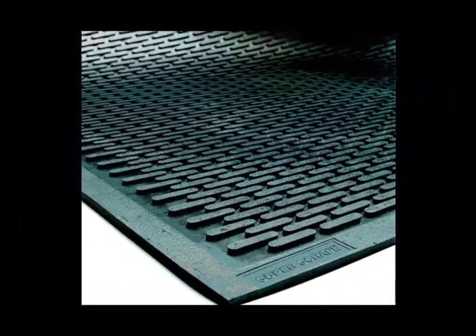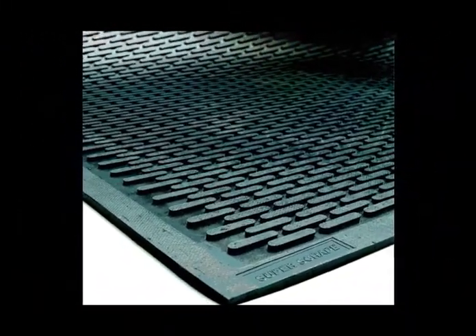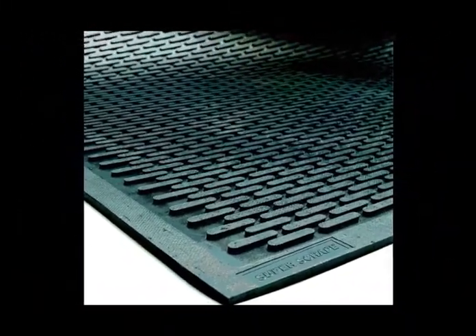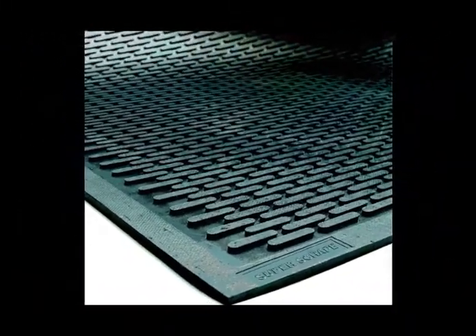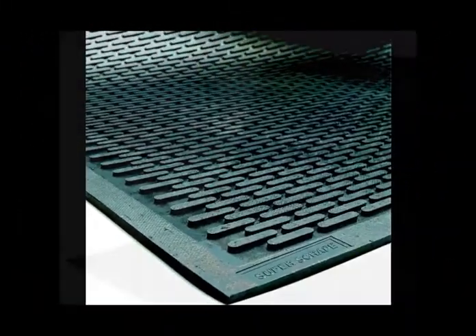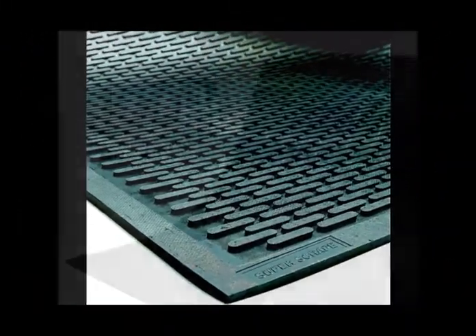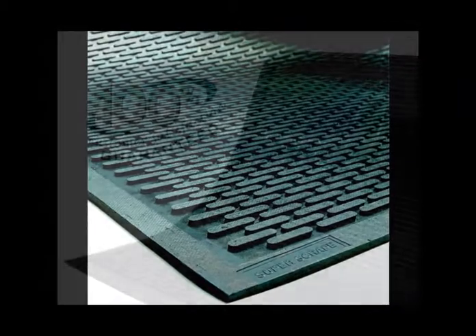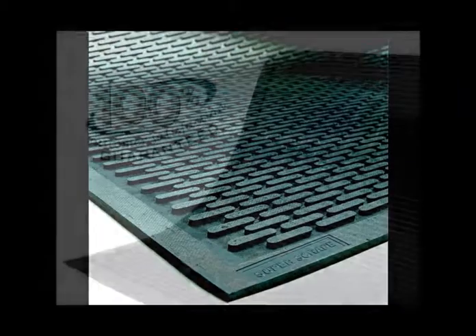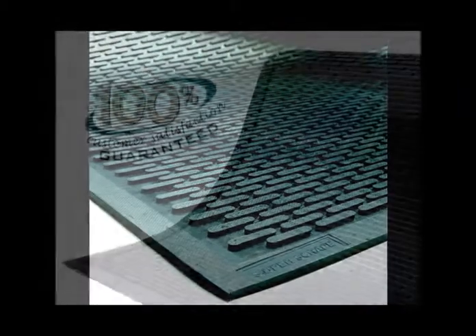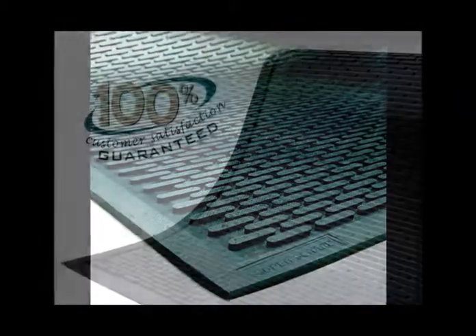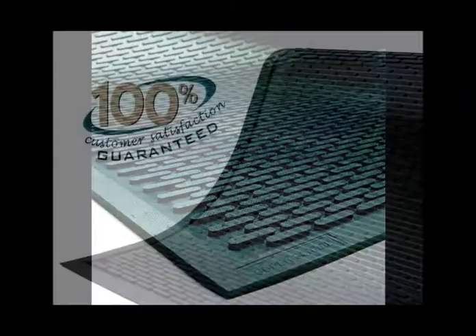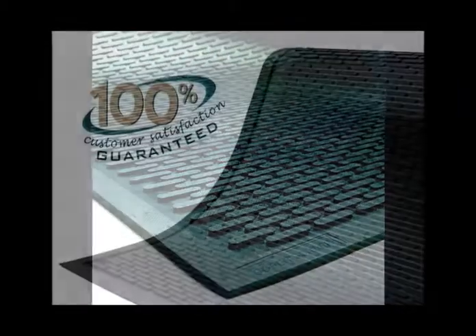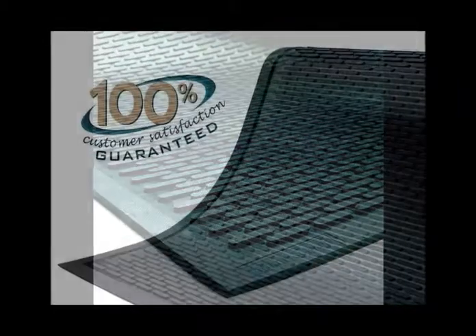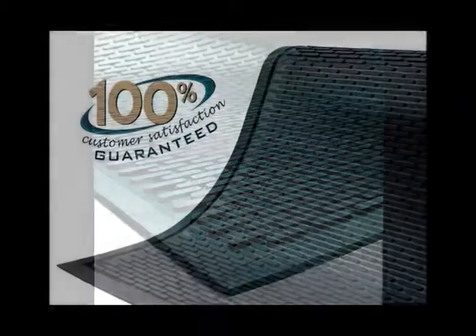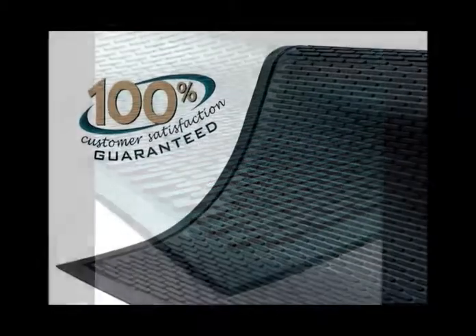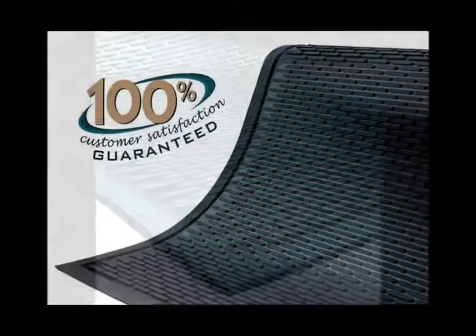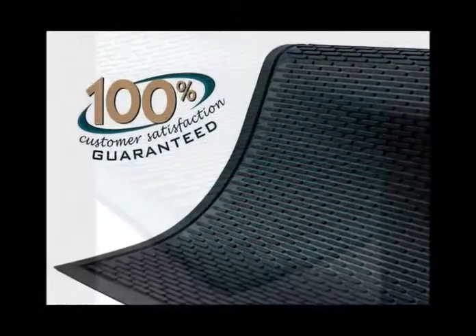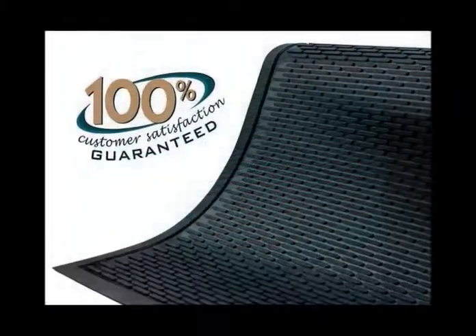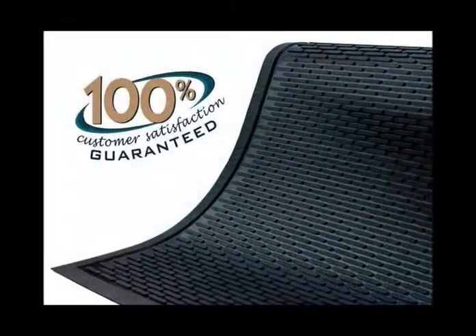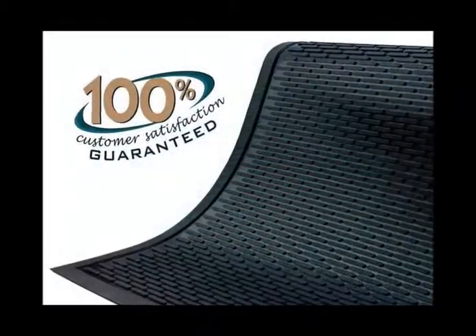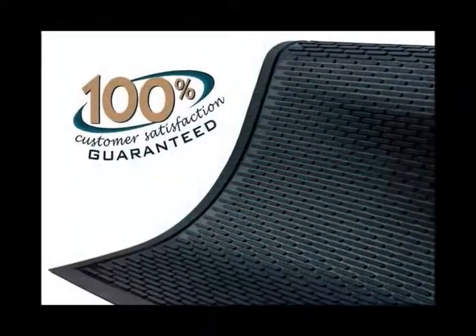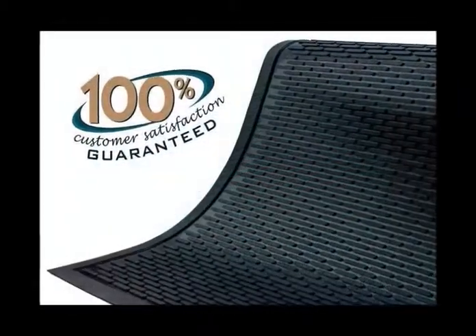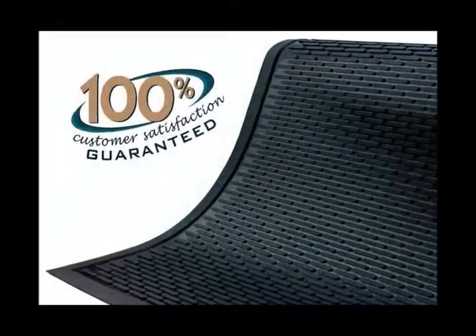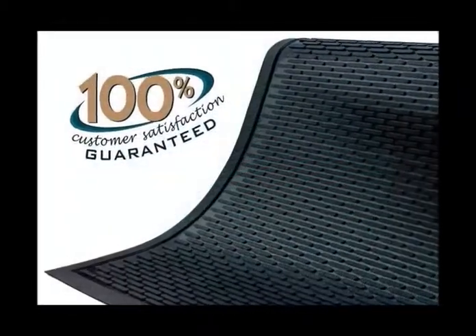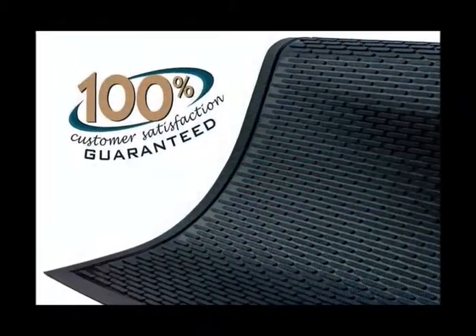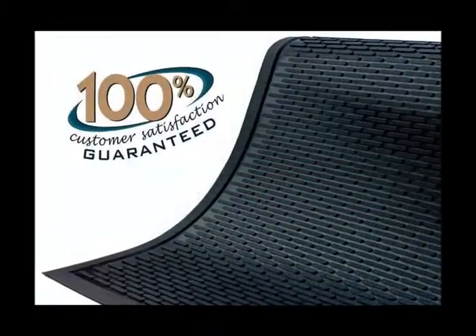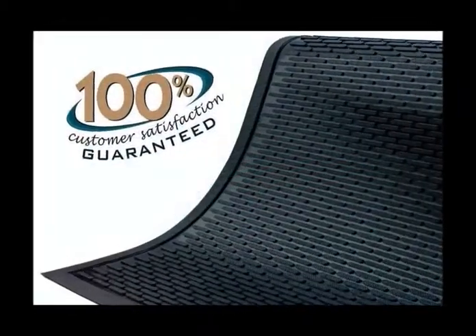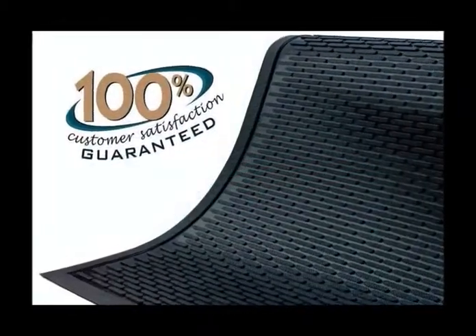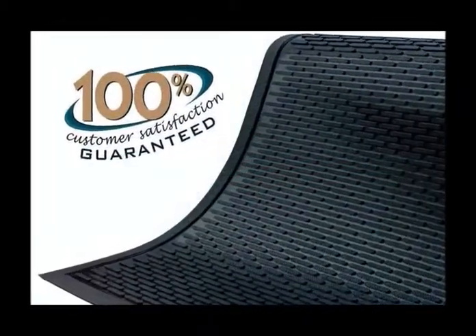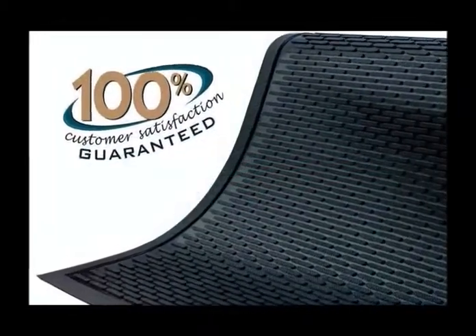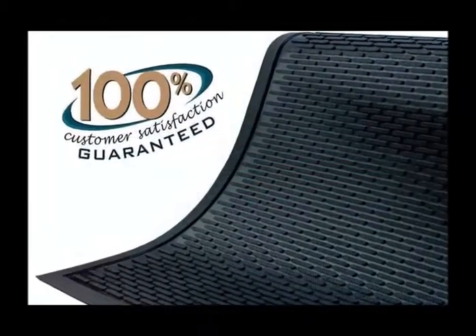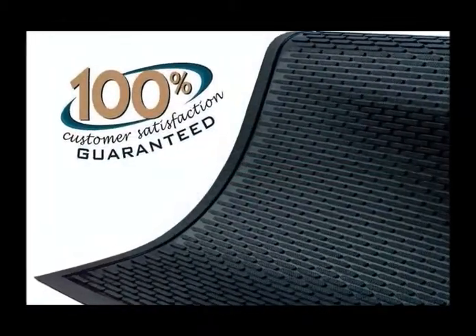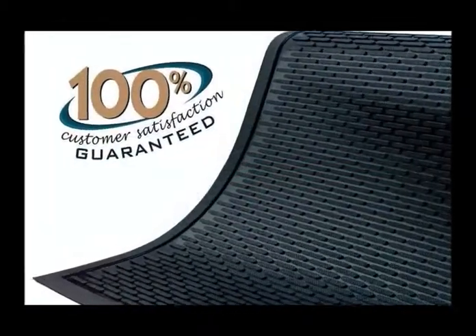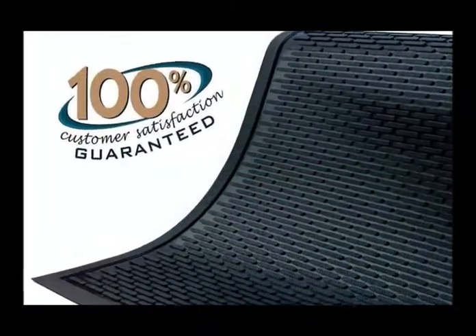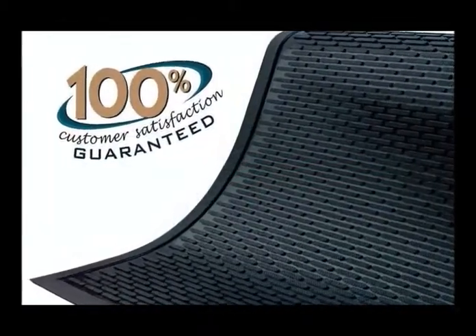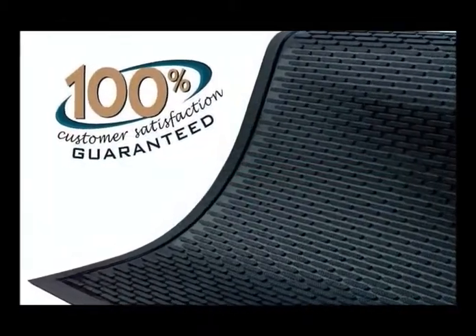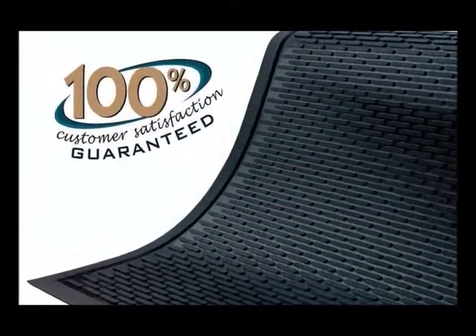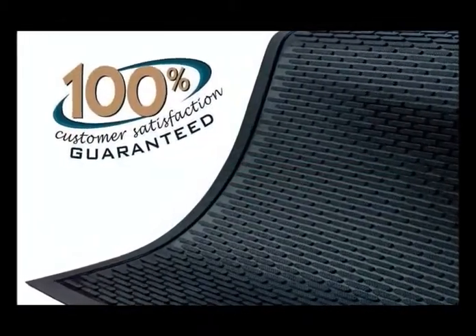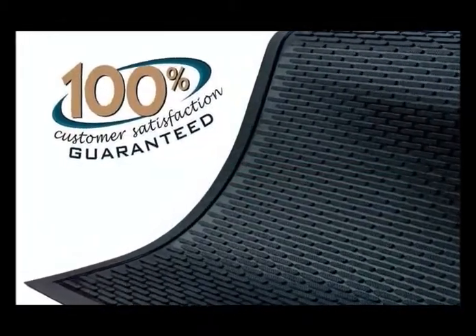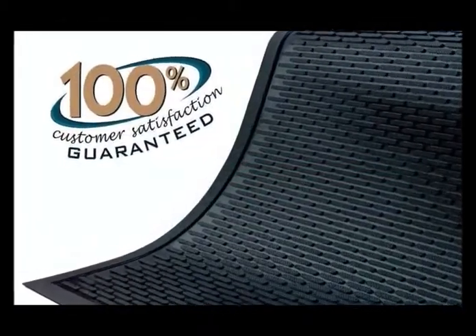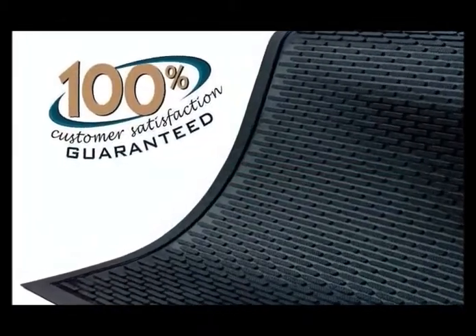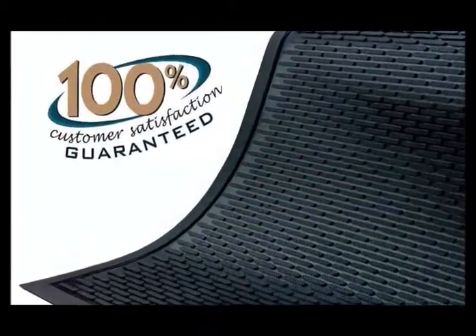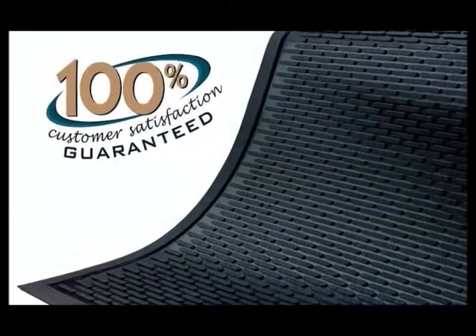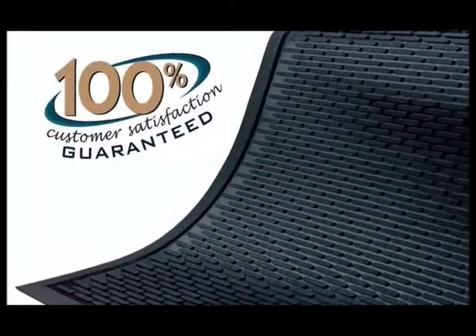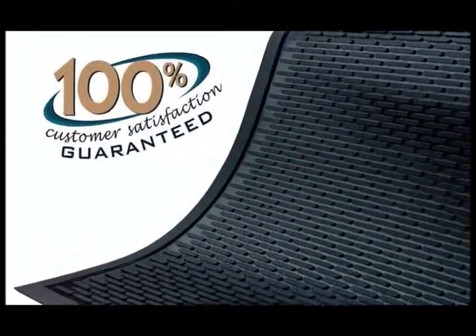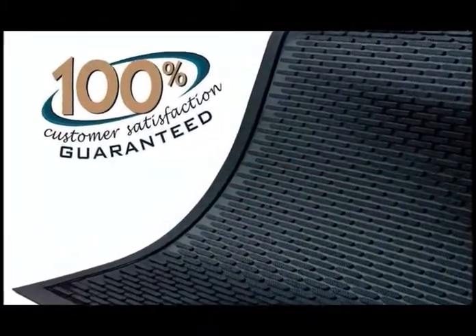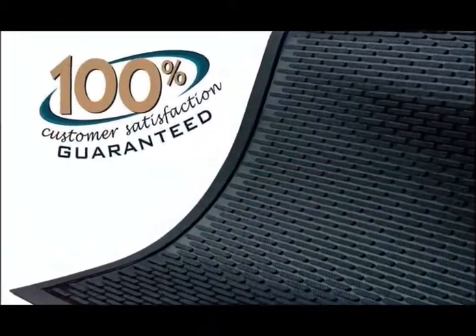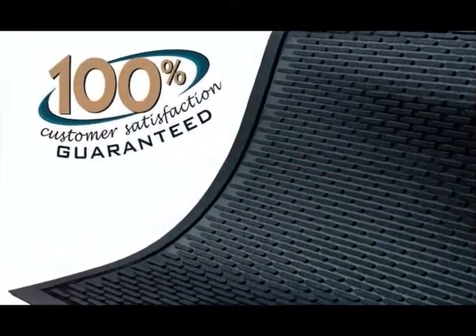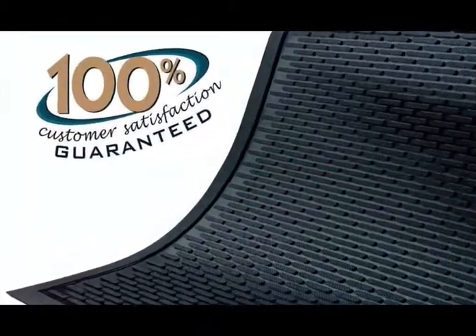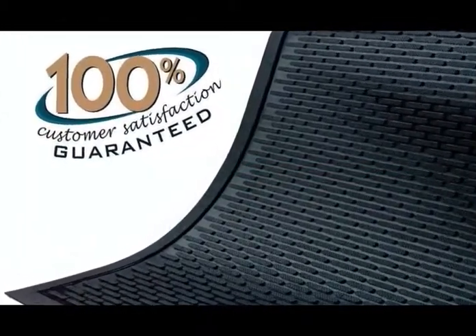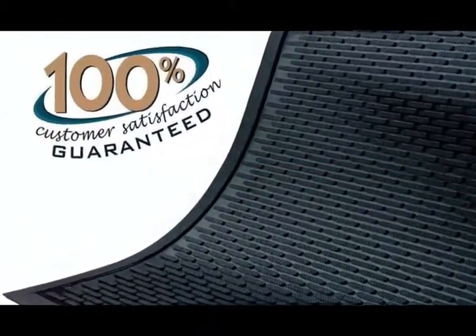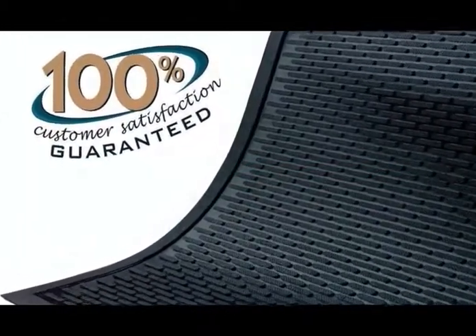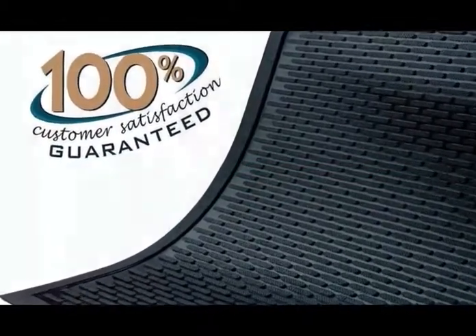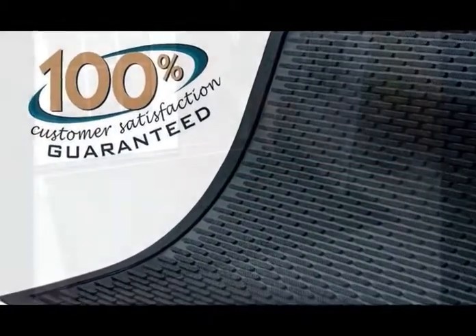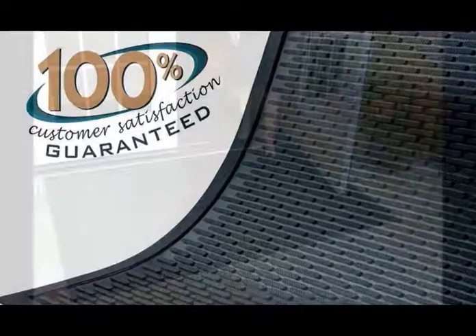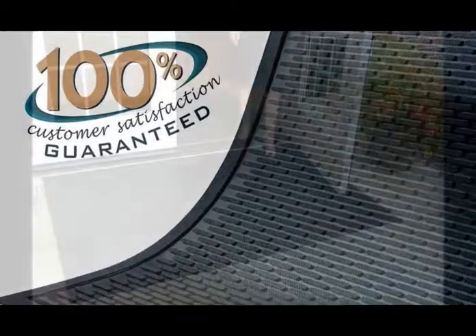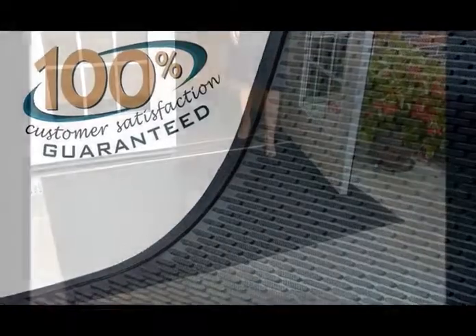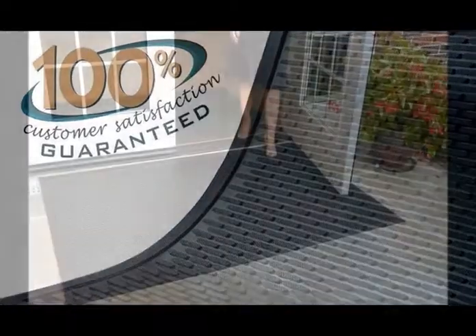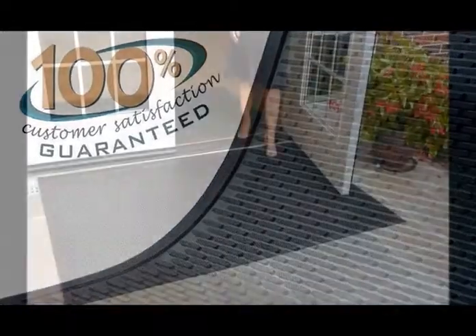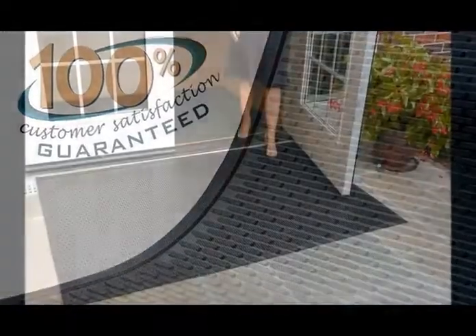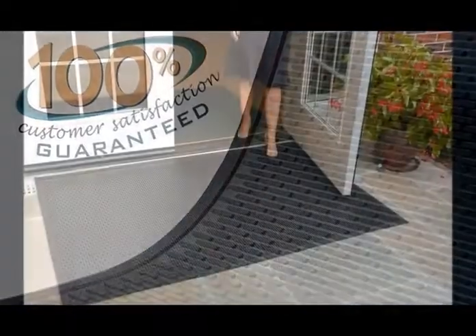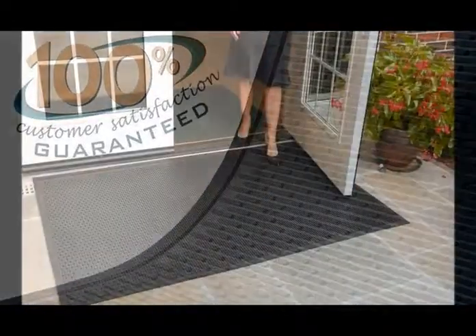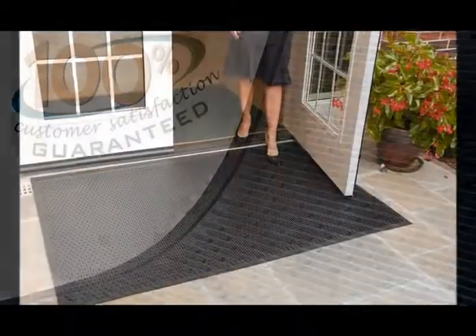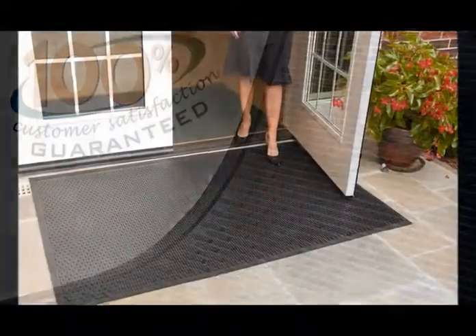Super Scrape mats are covered by a 100% customer satisfaction guarantee. Start enjoying the benefits today.